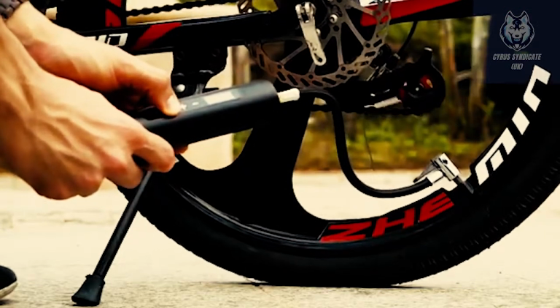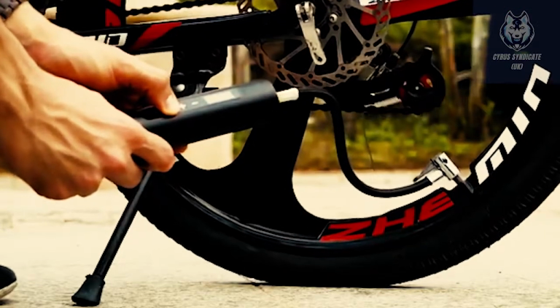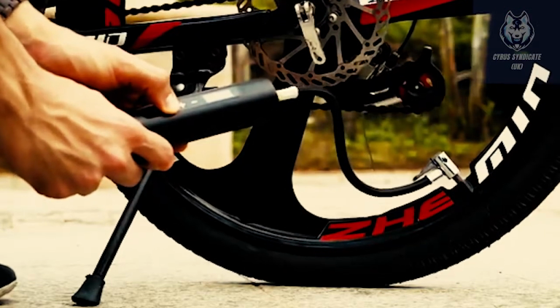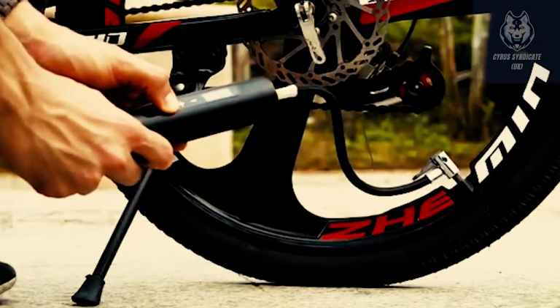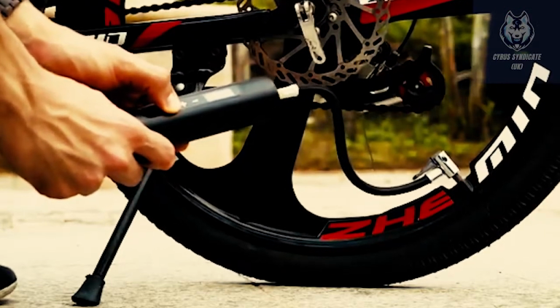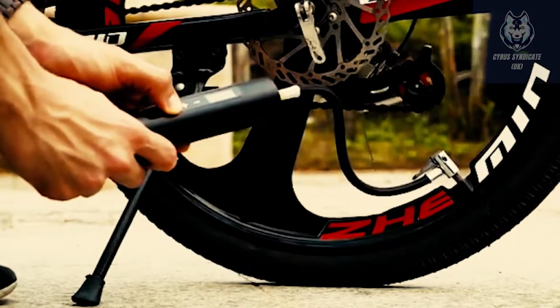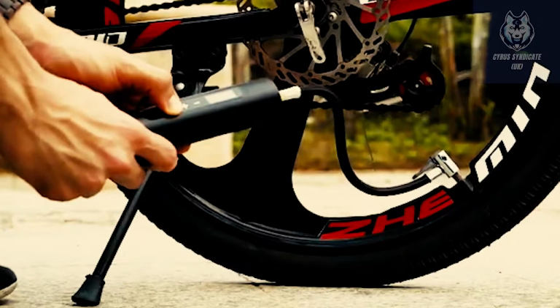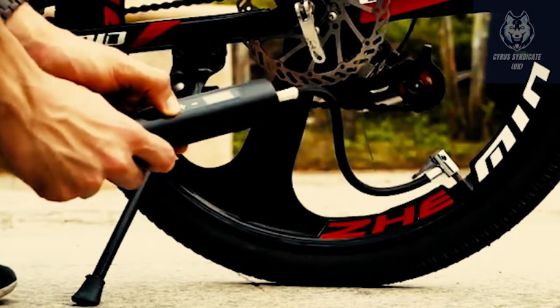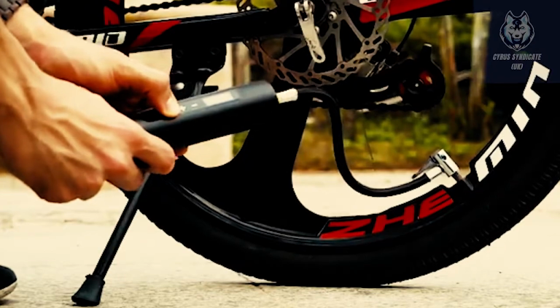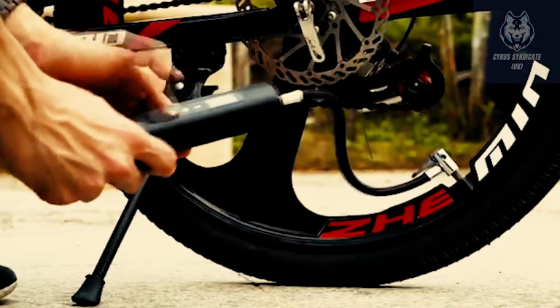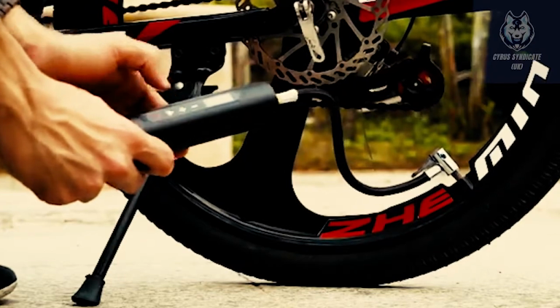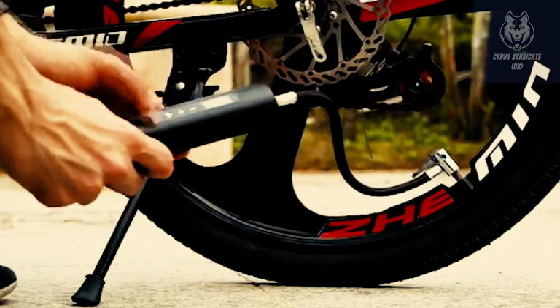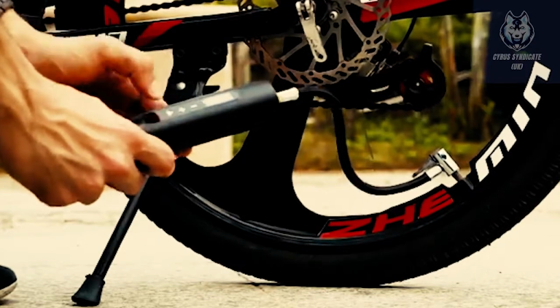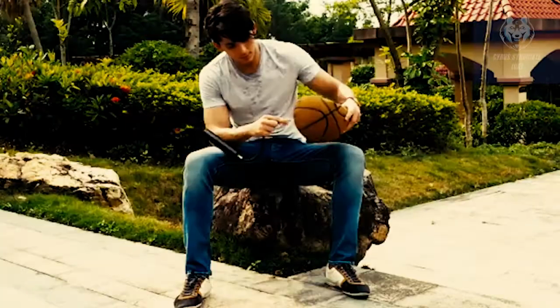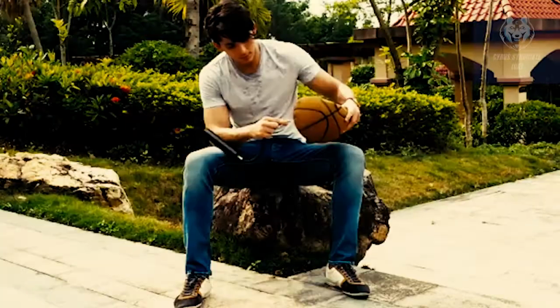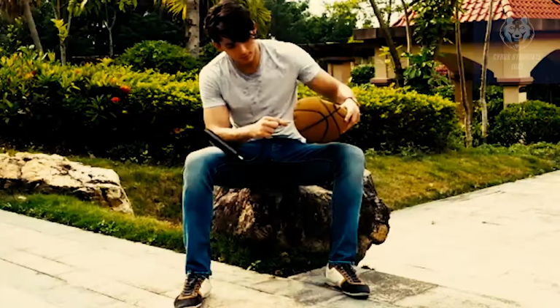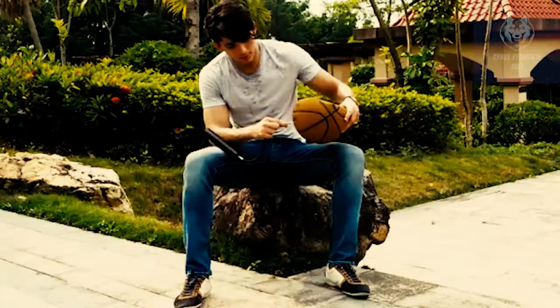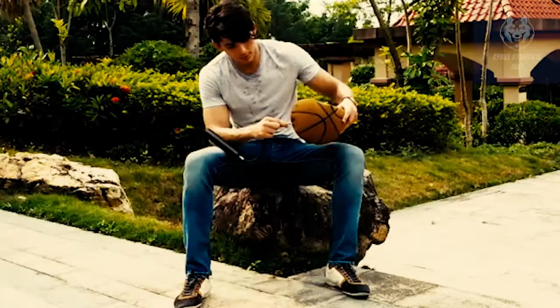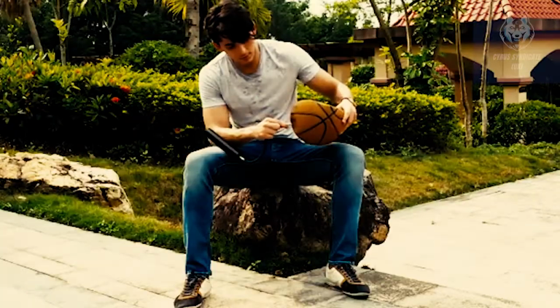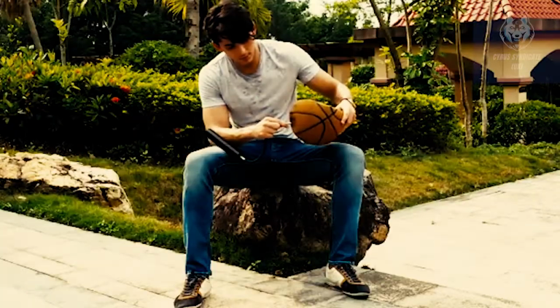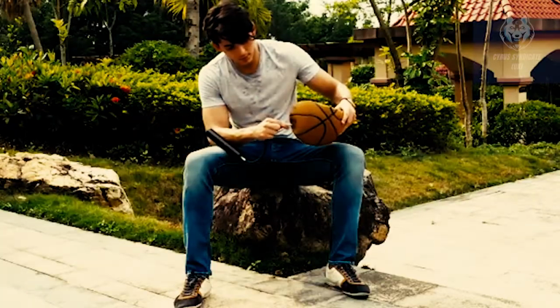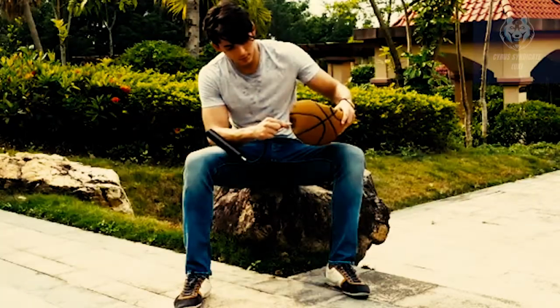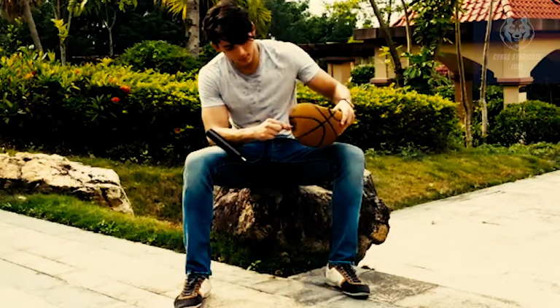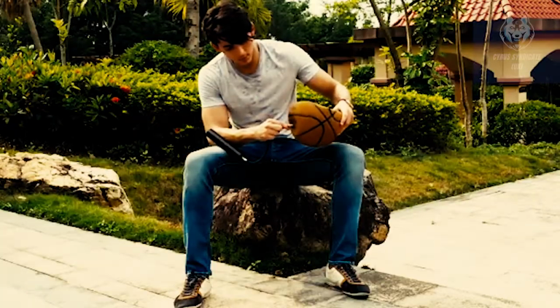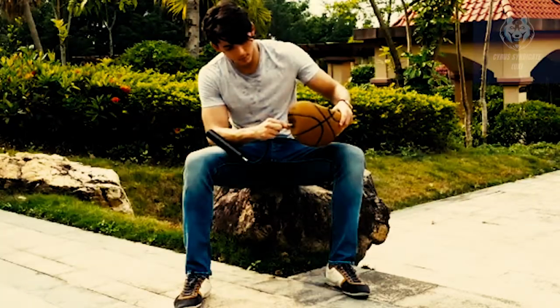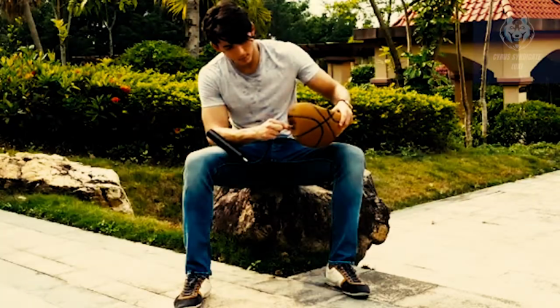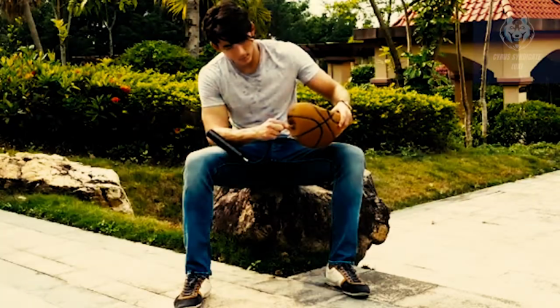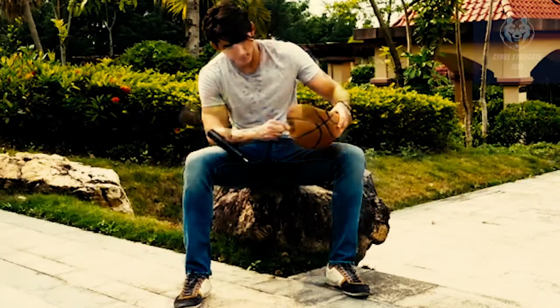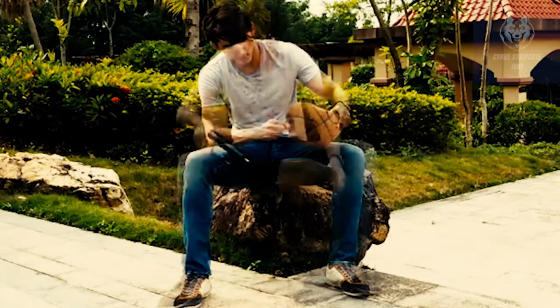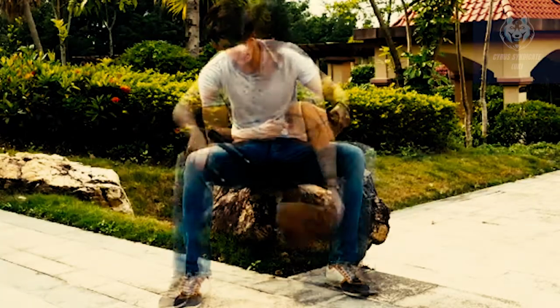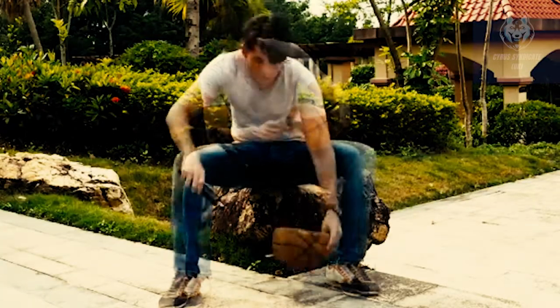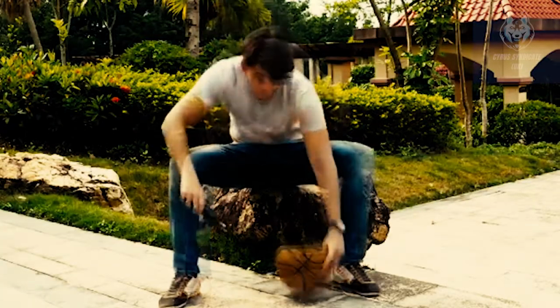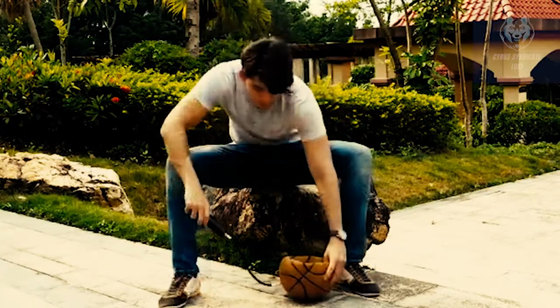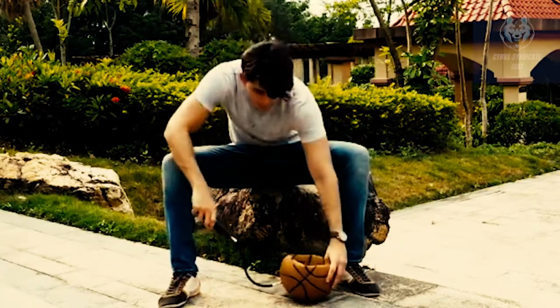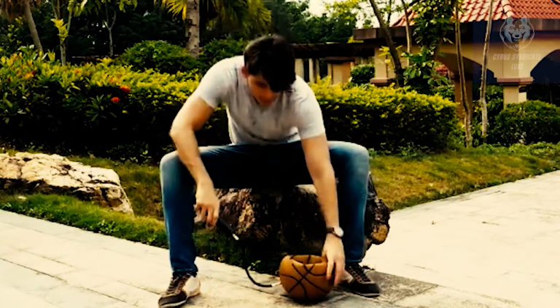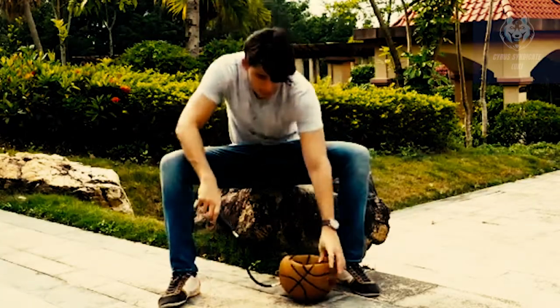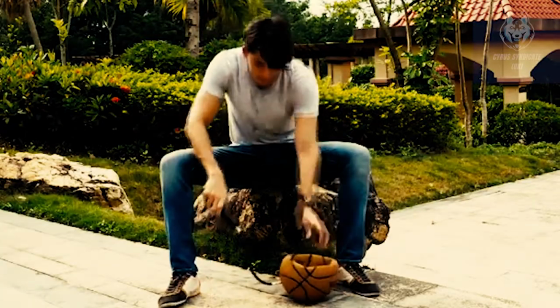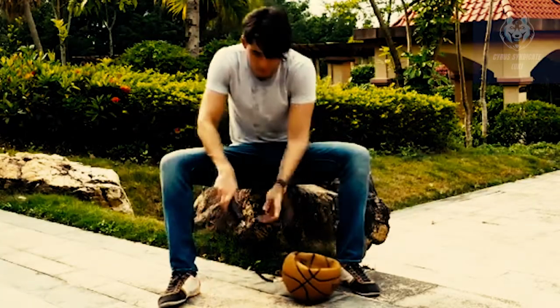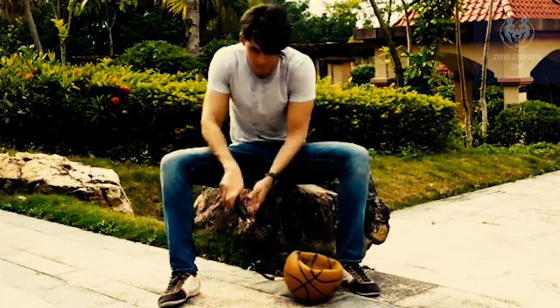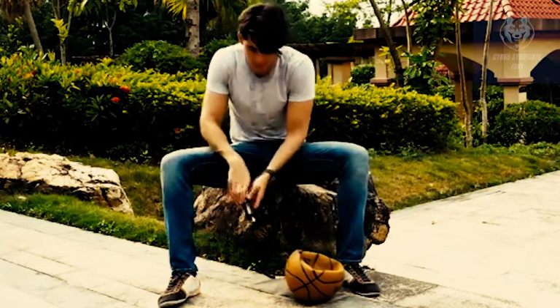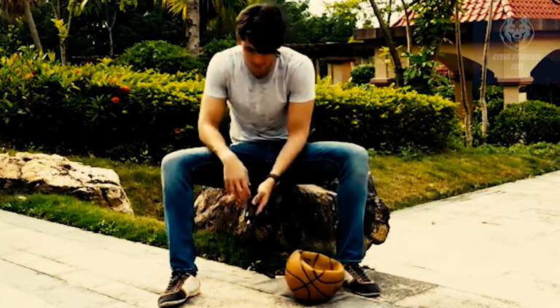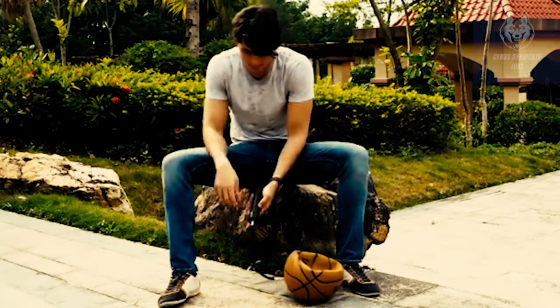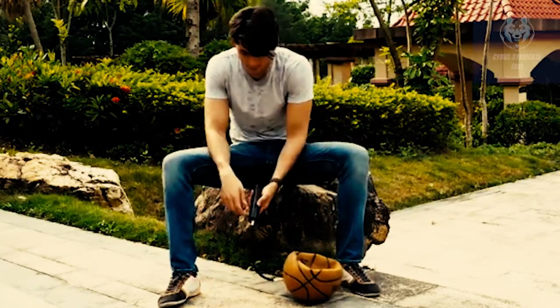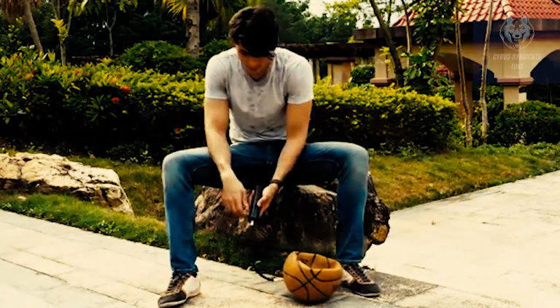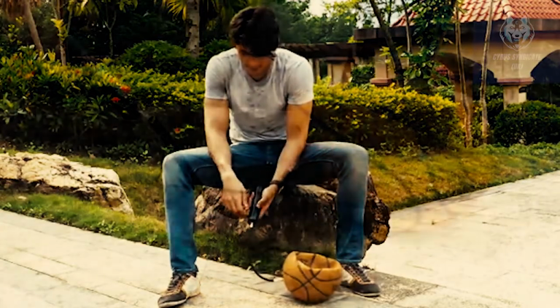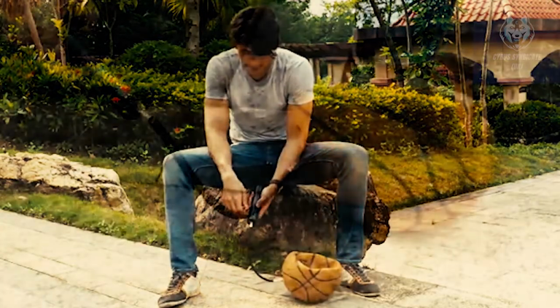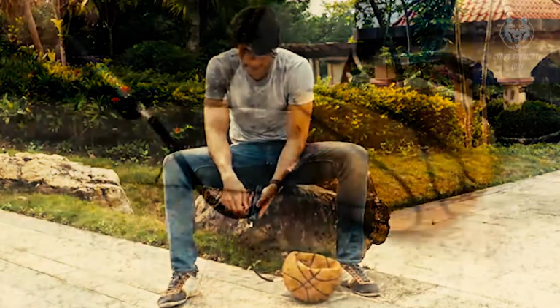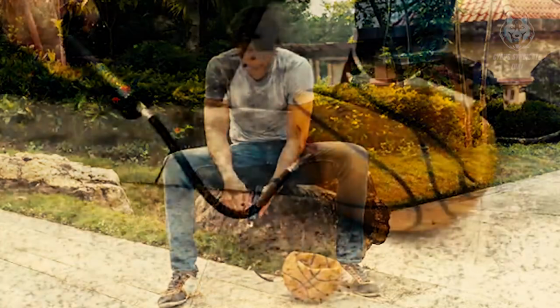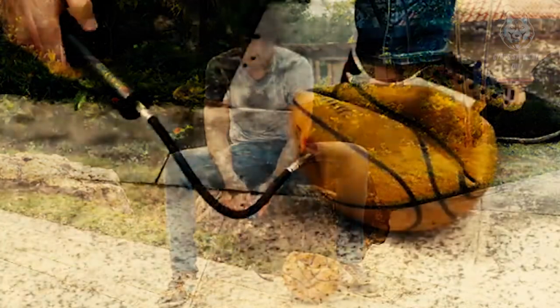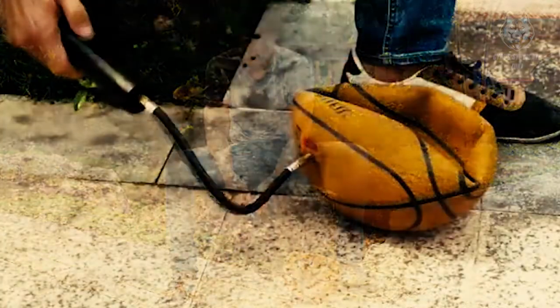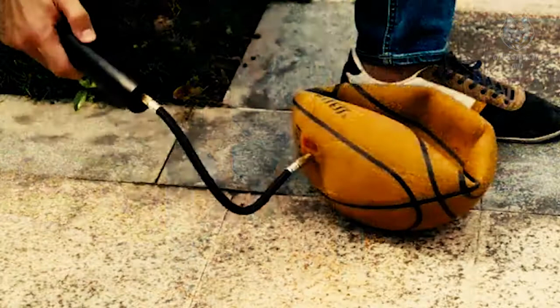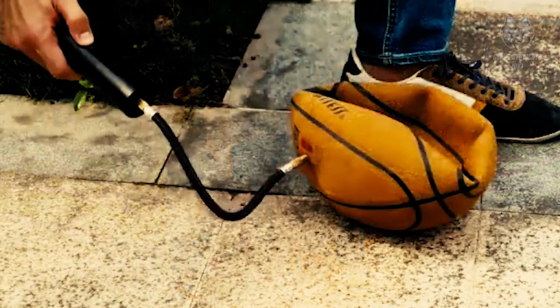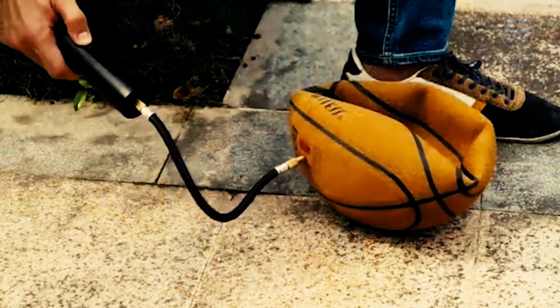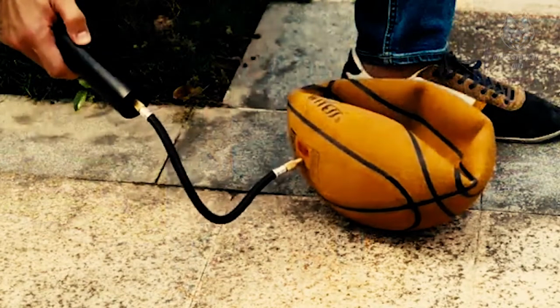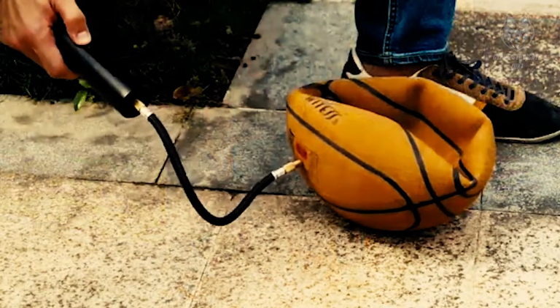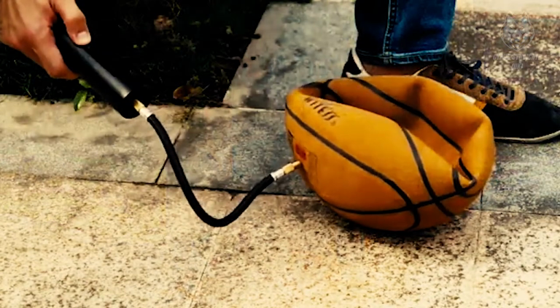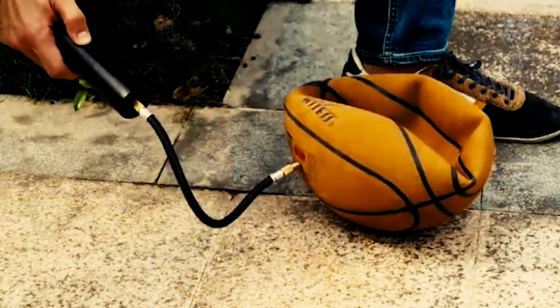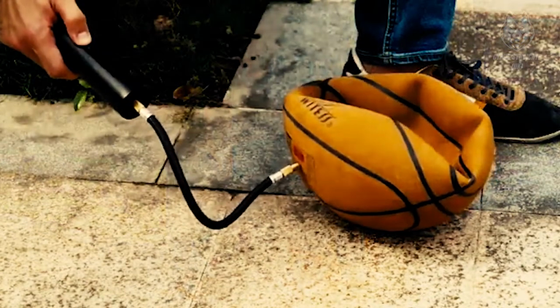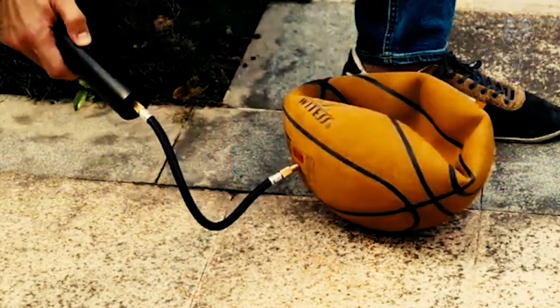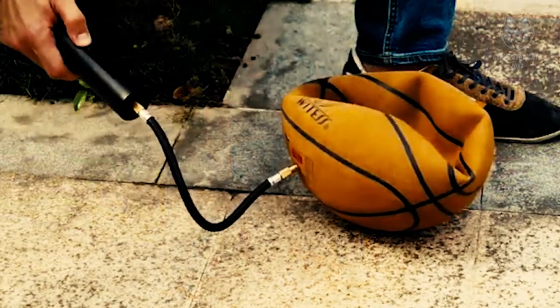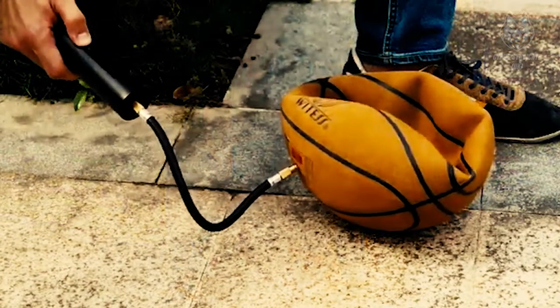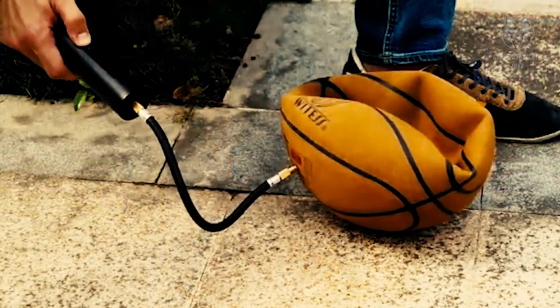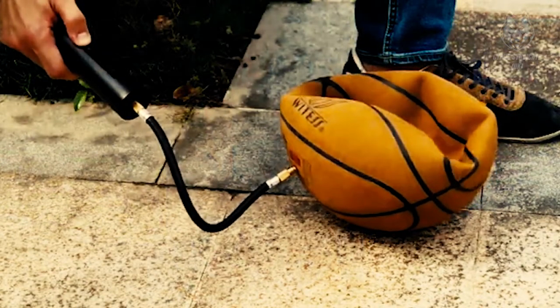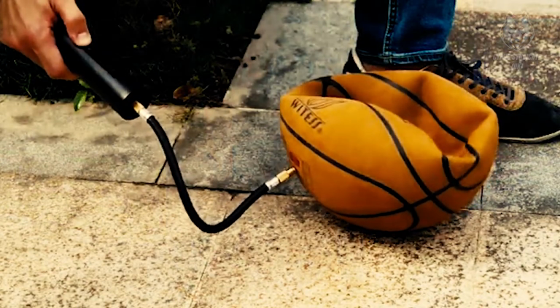This smart device monitors the tire pressure in real-time and stops automatically when it reaches the preset value.